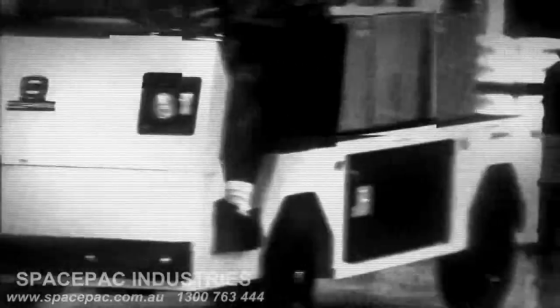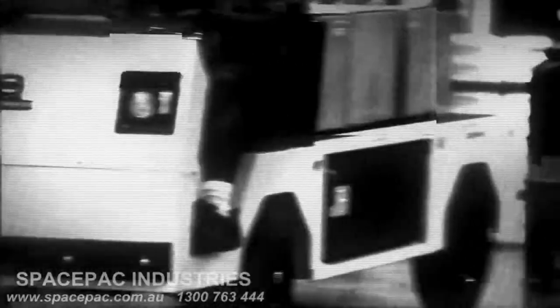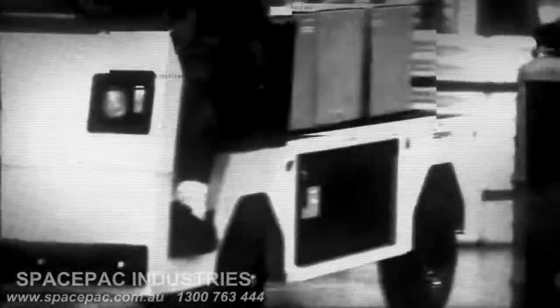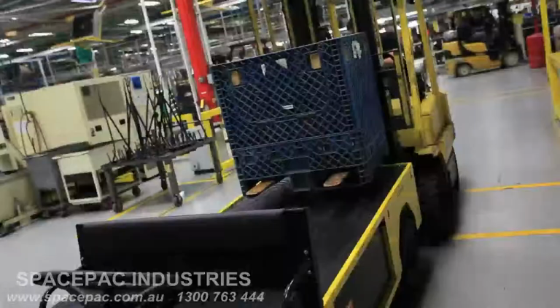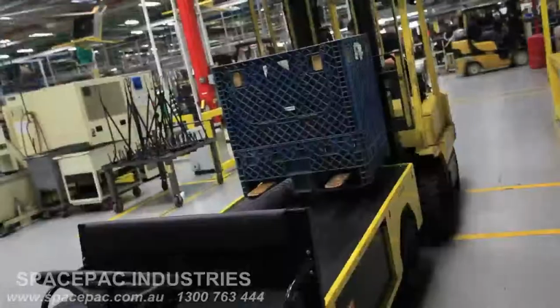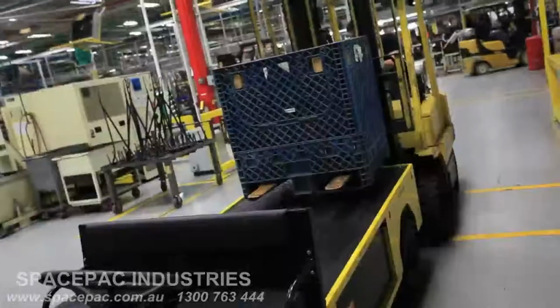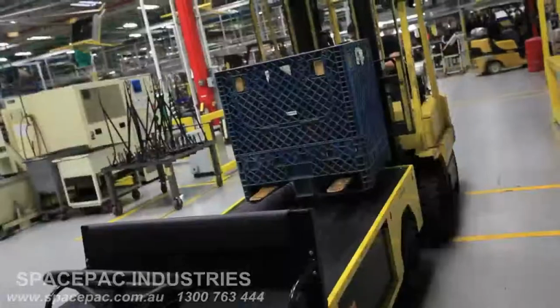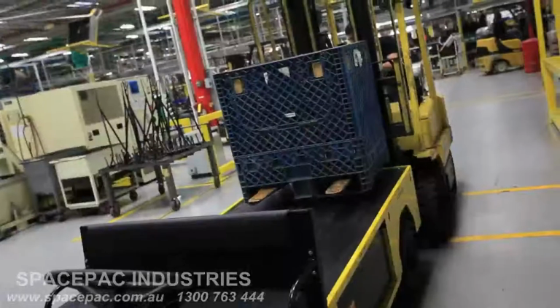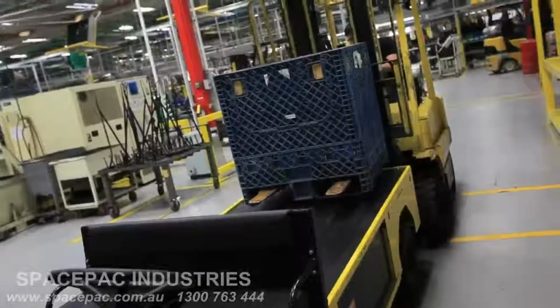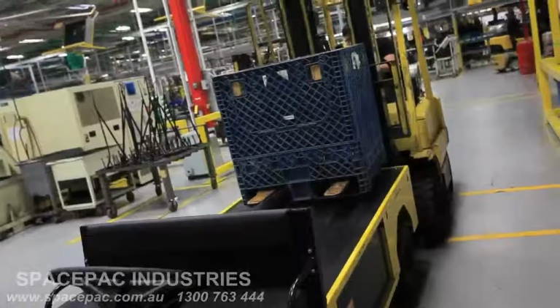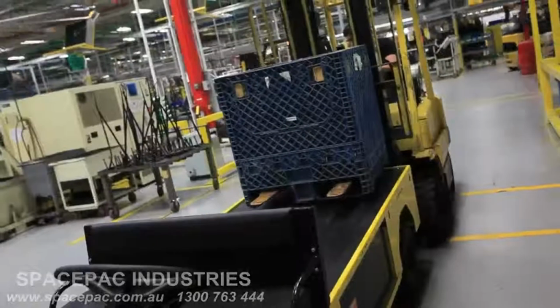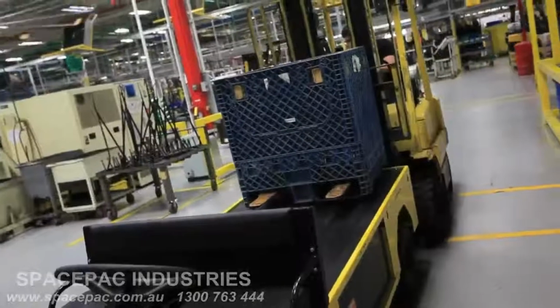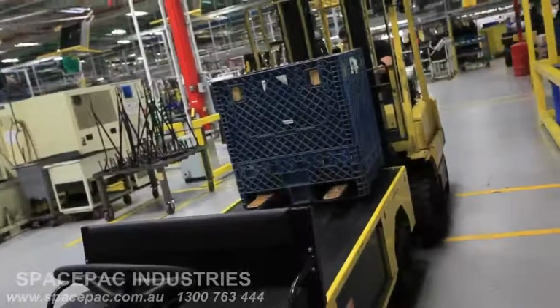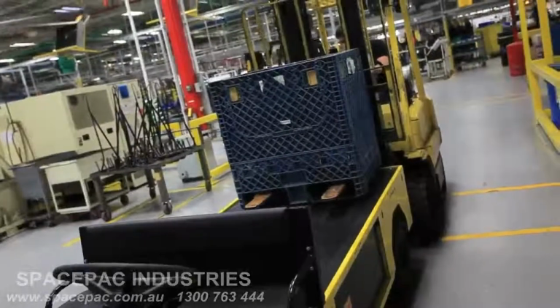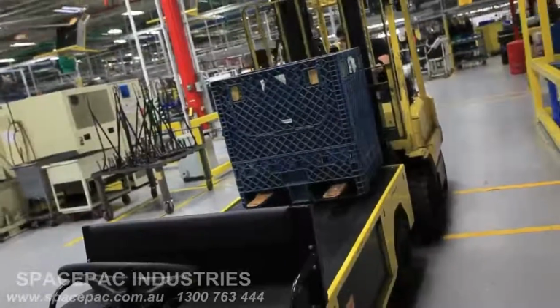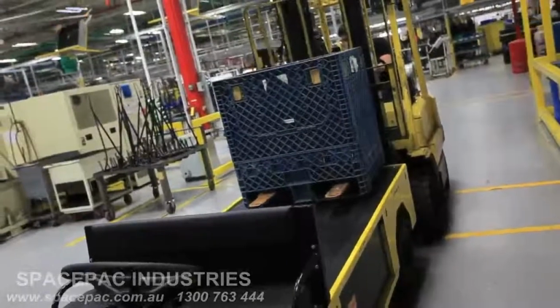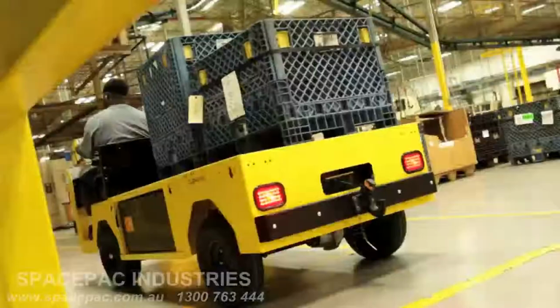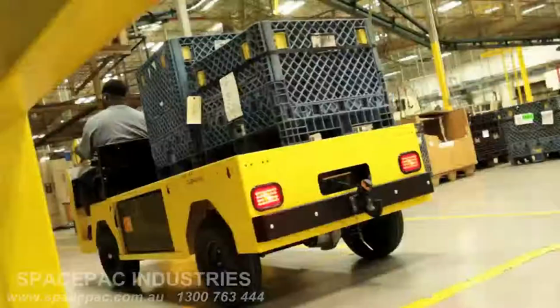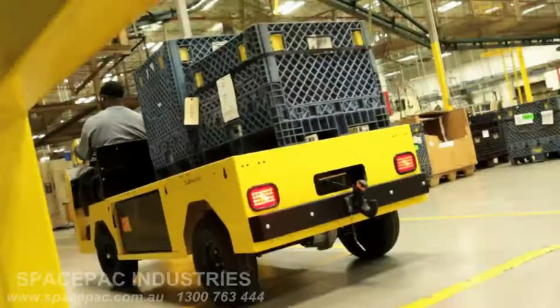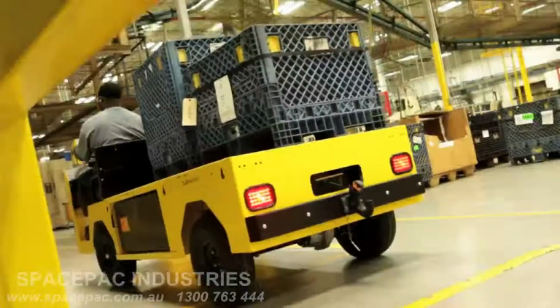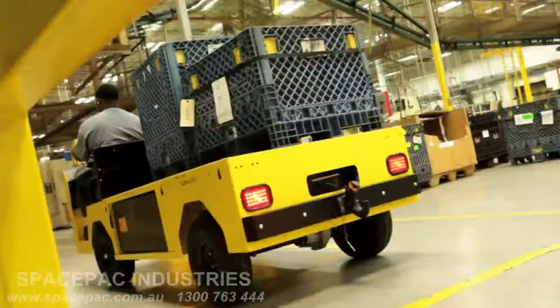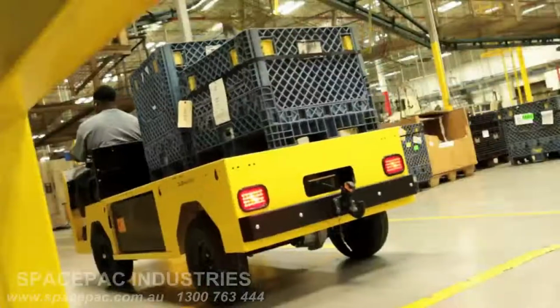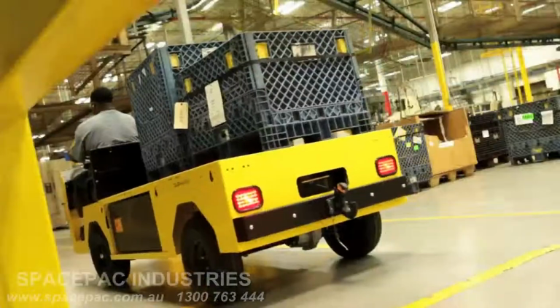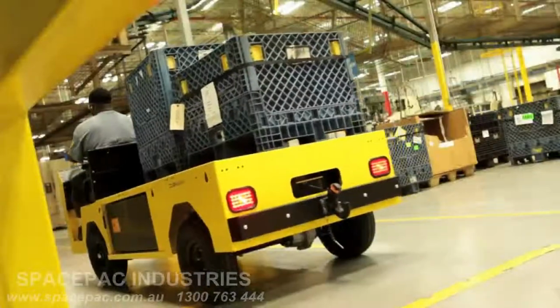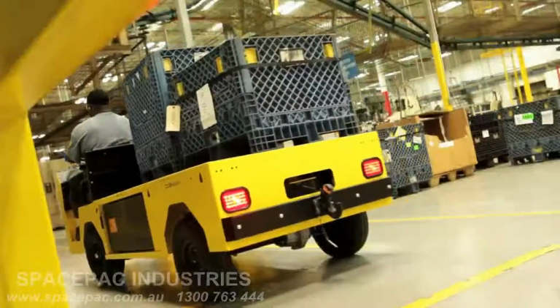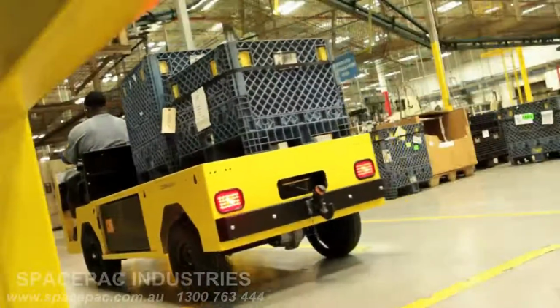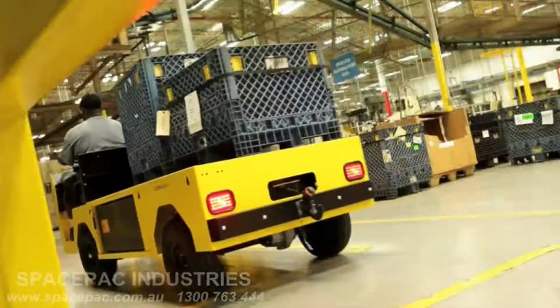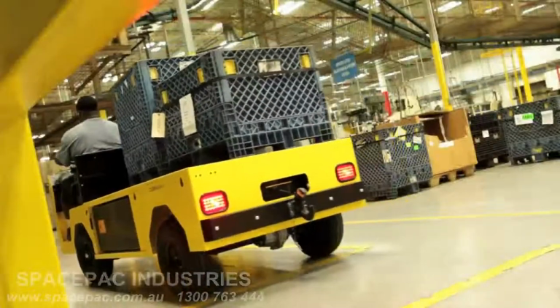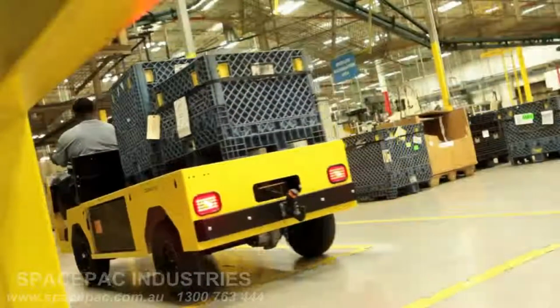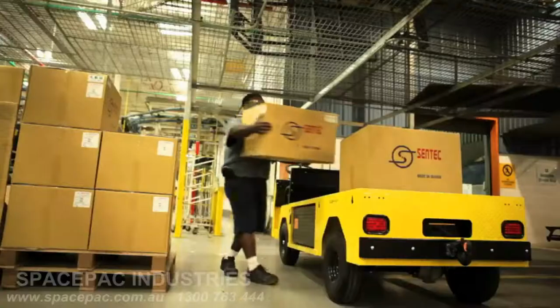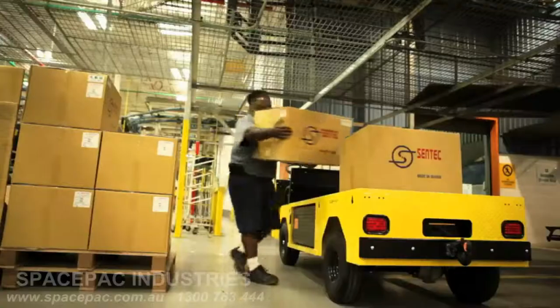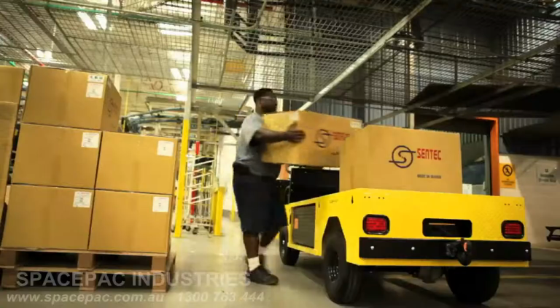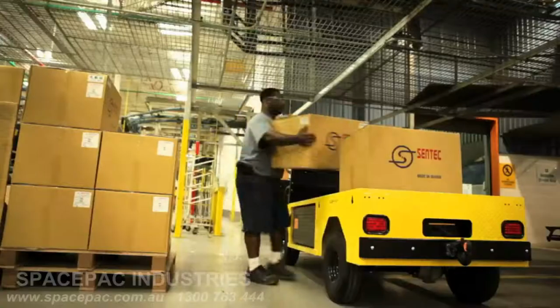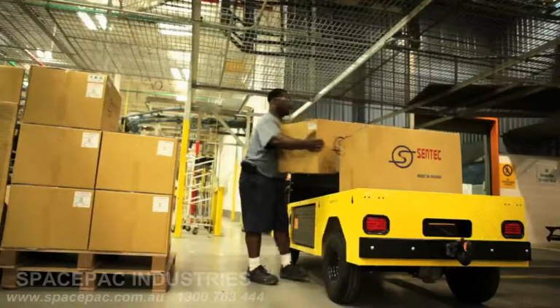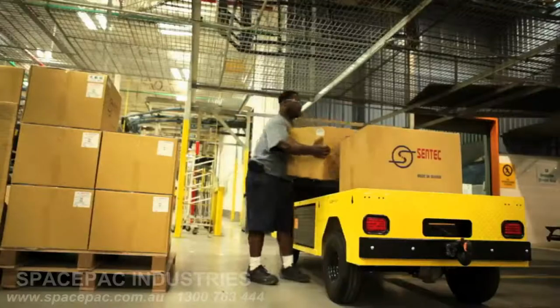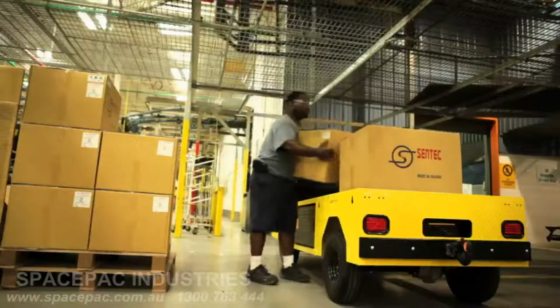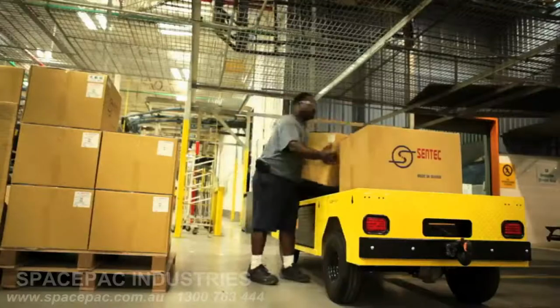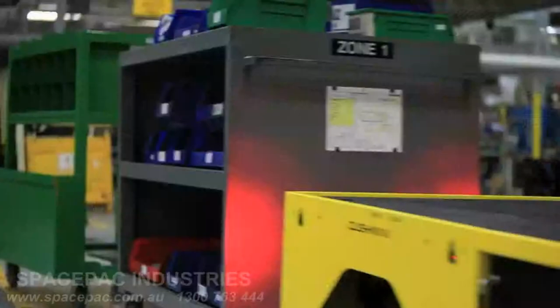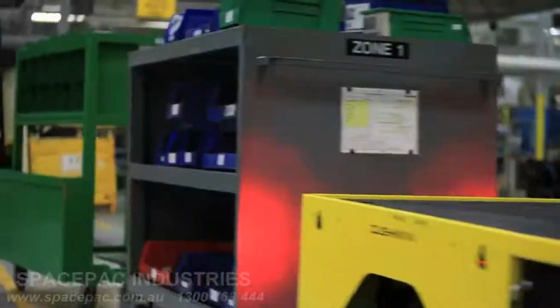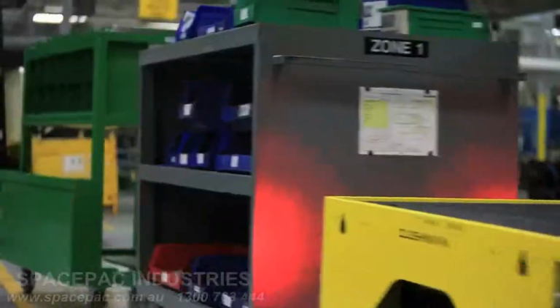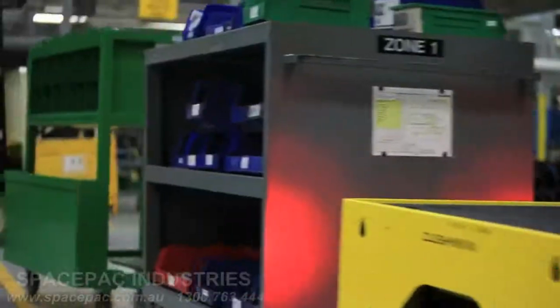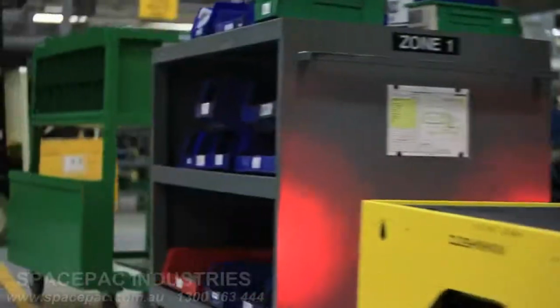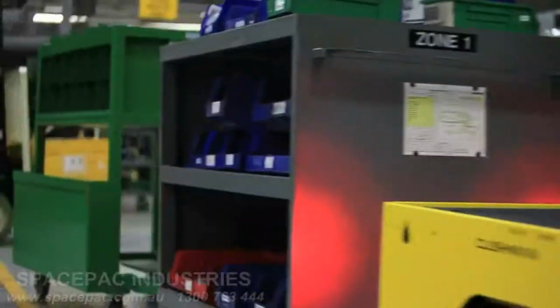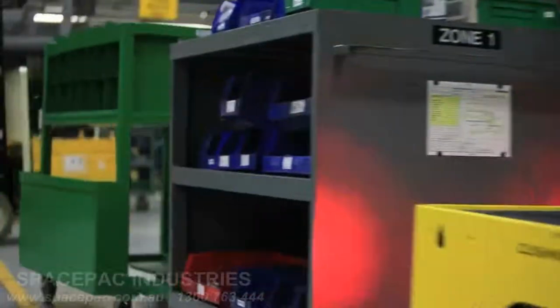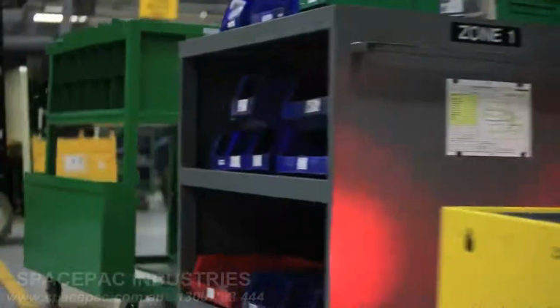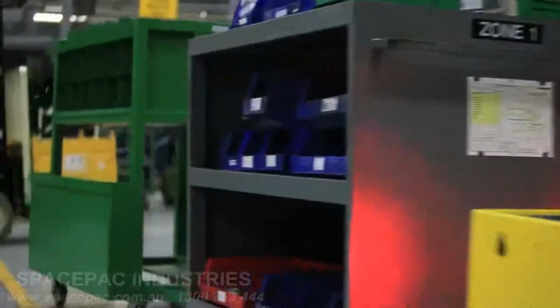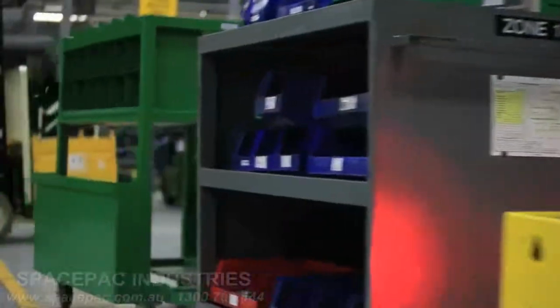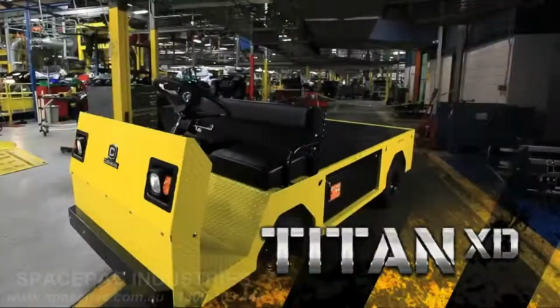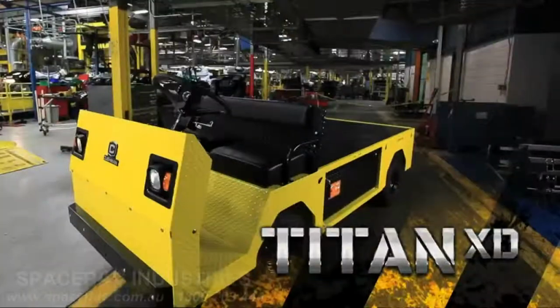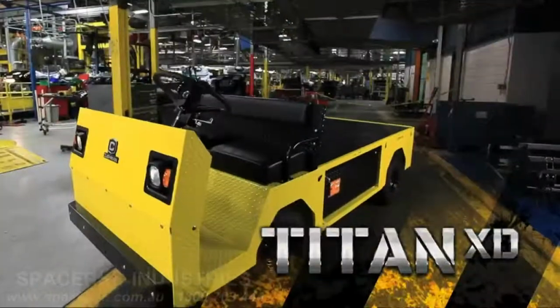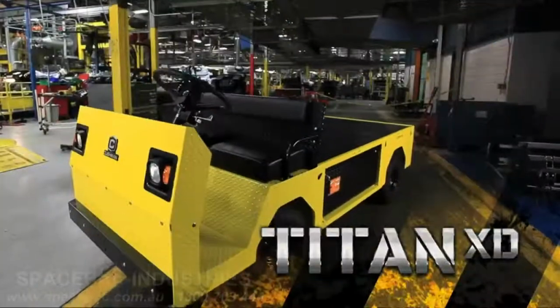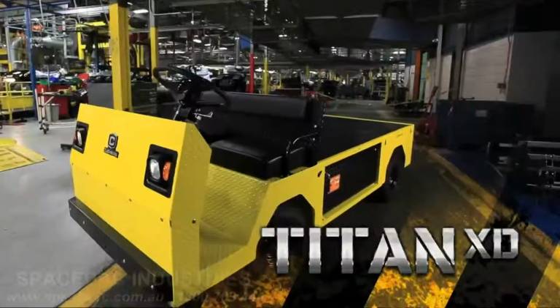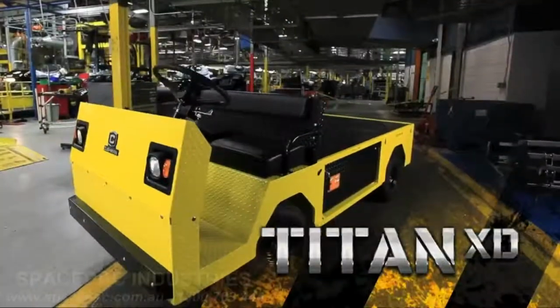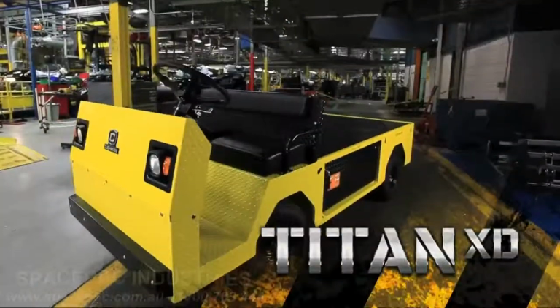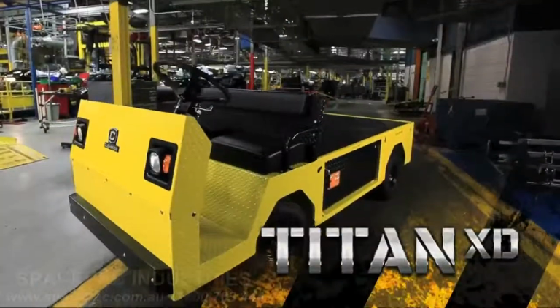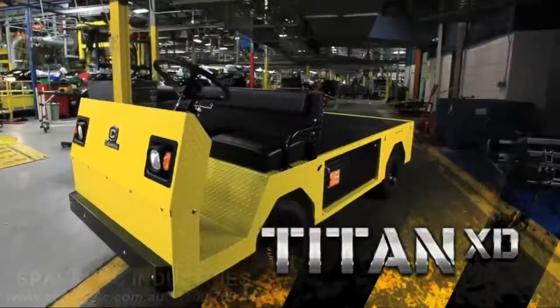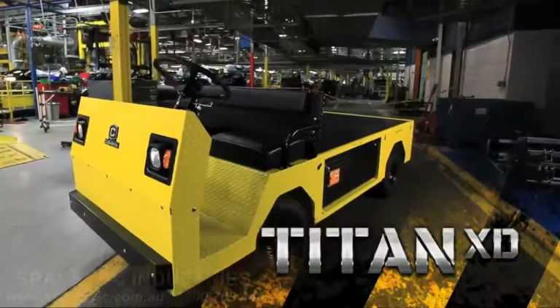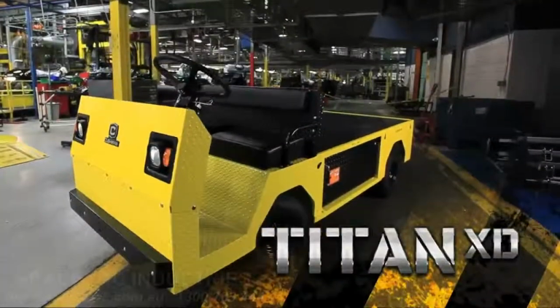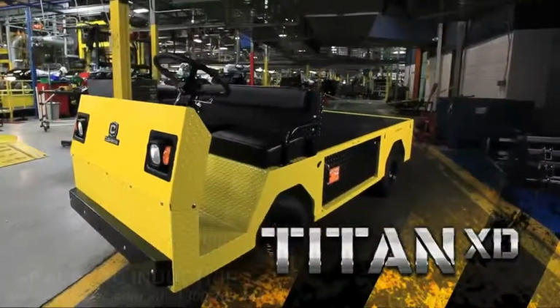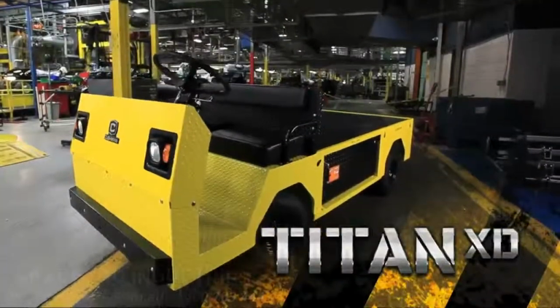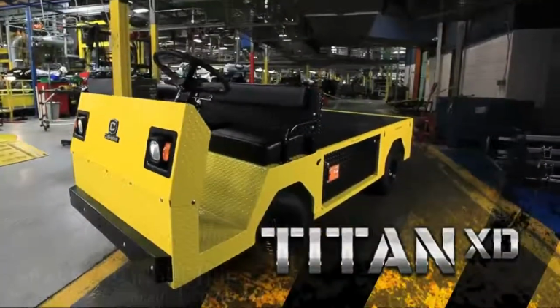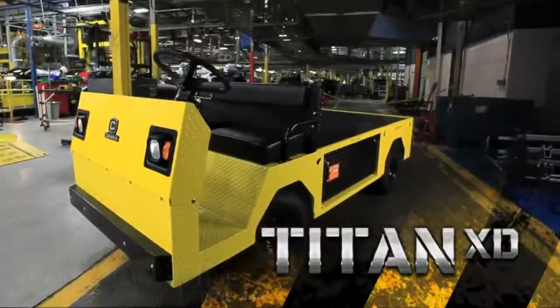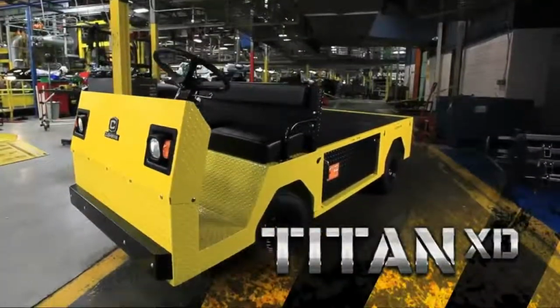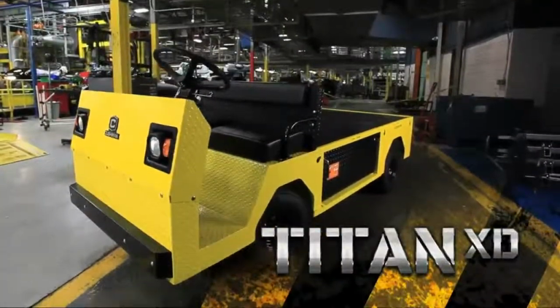A new class of power, unmatched performance — the Titan XD.